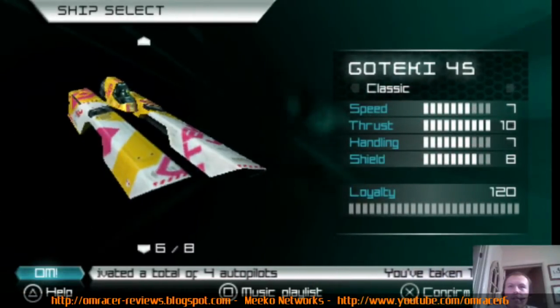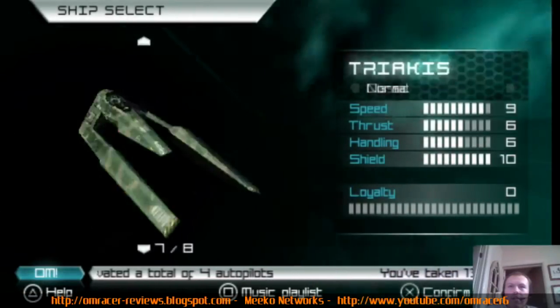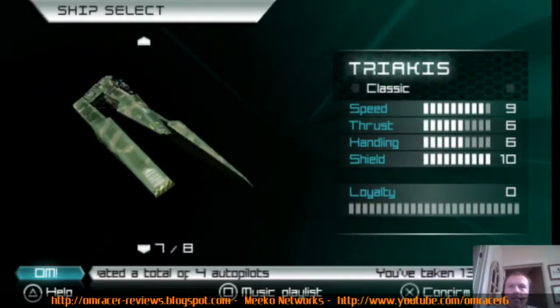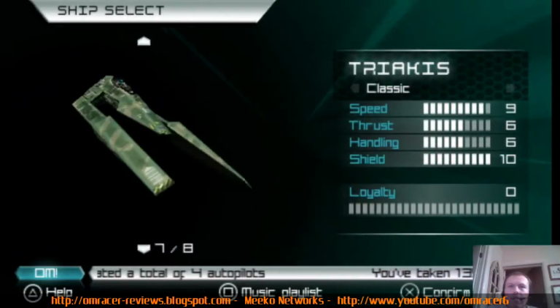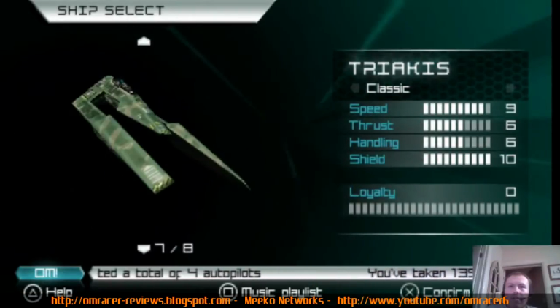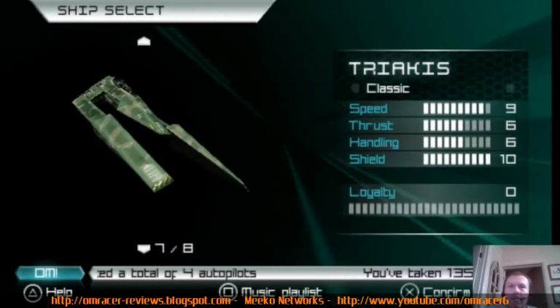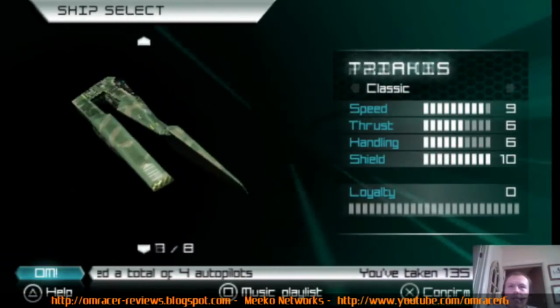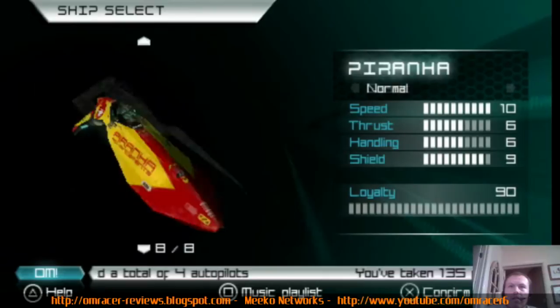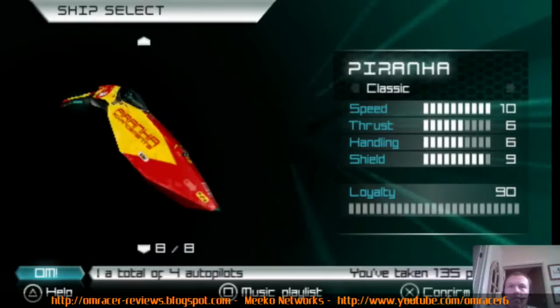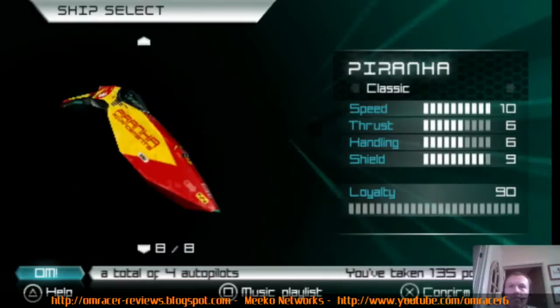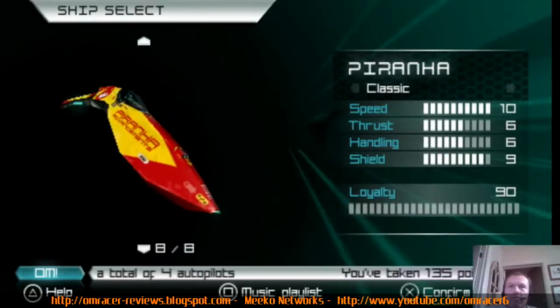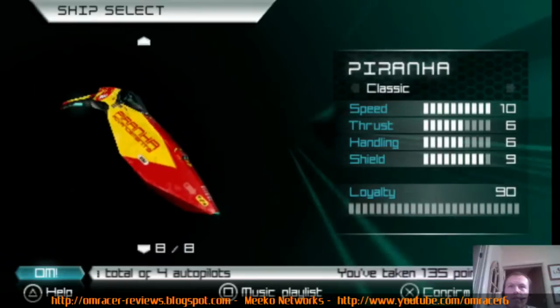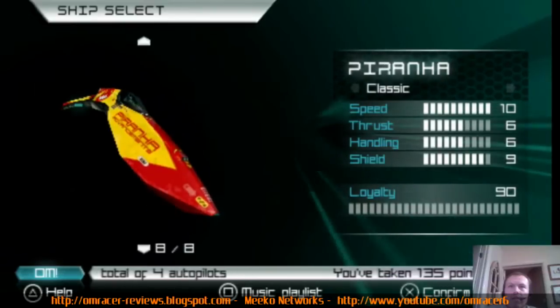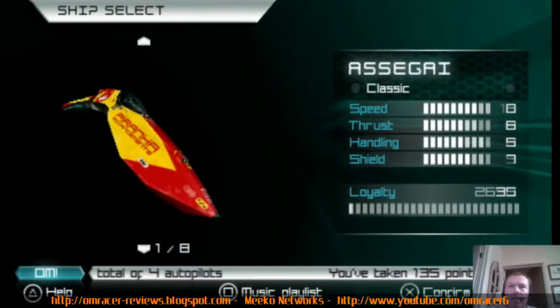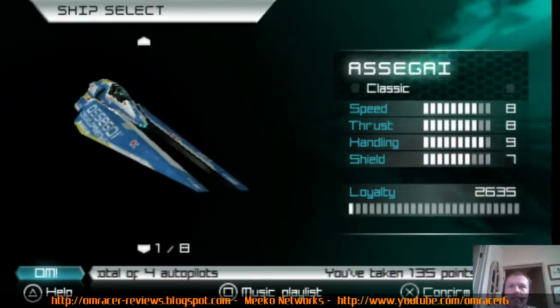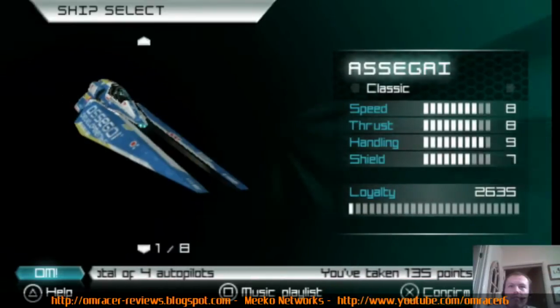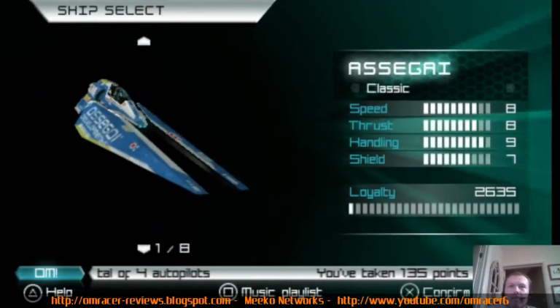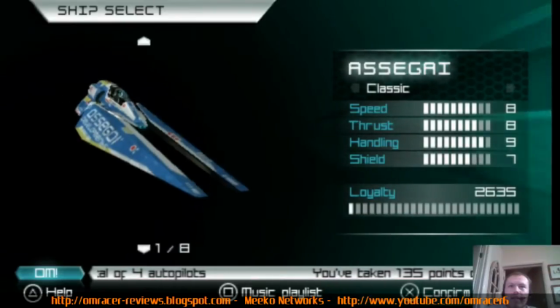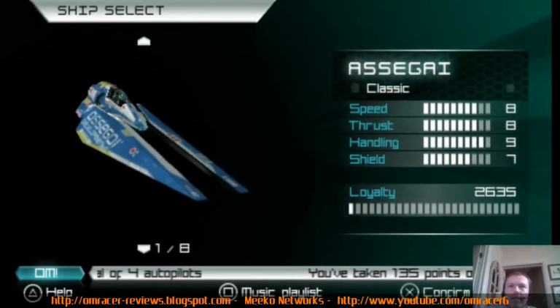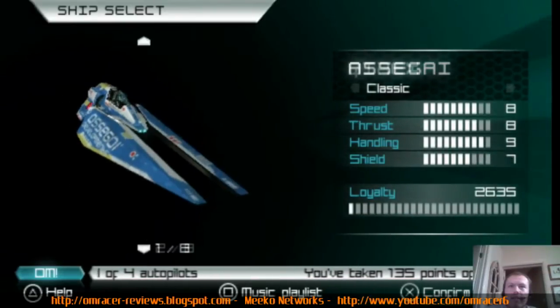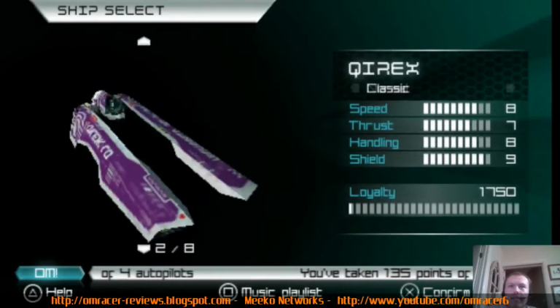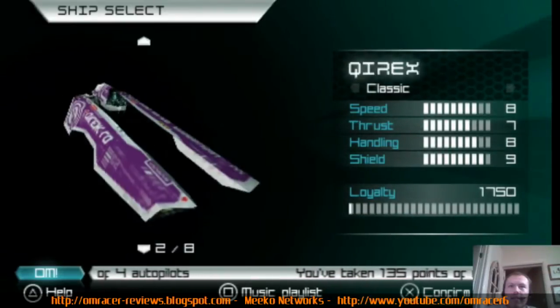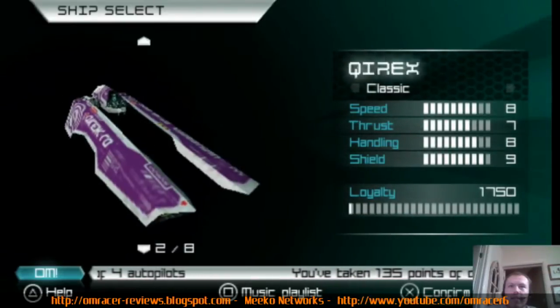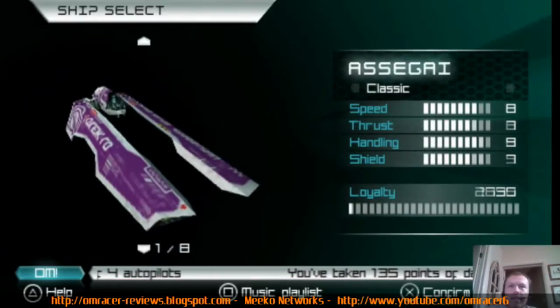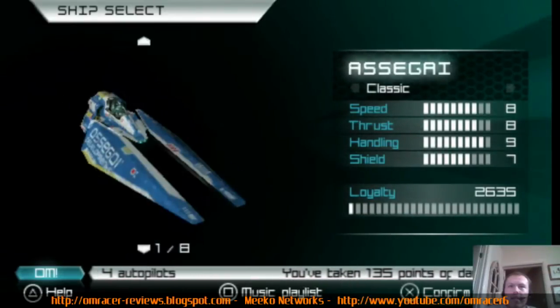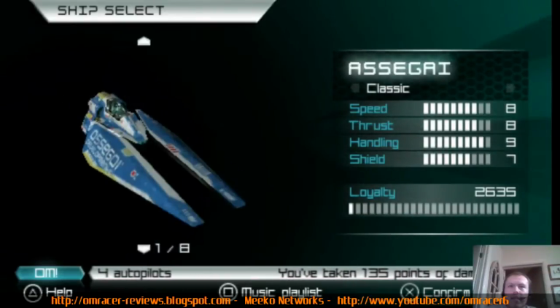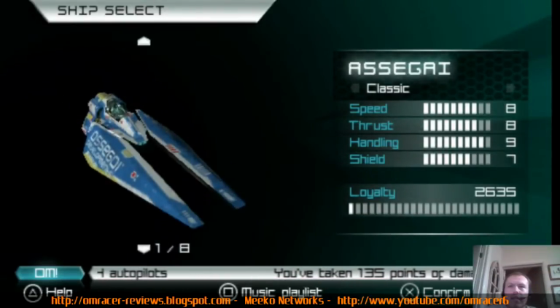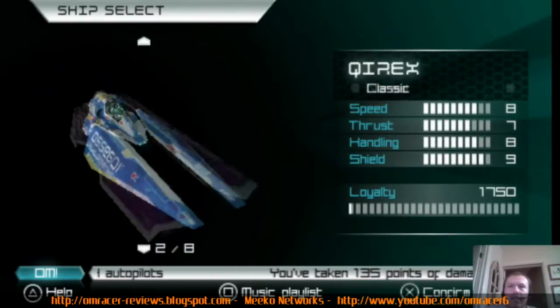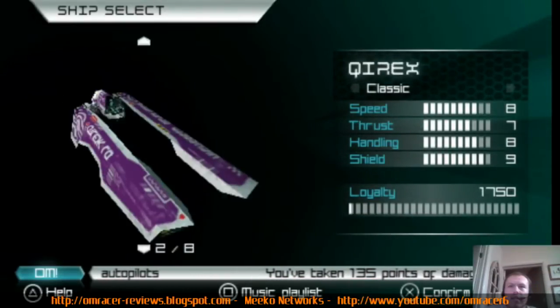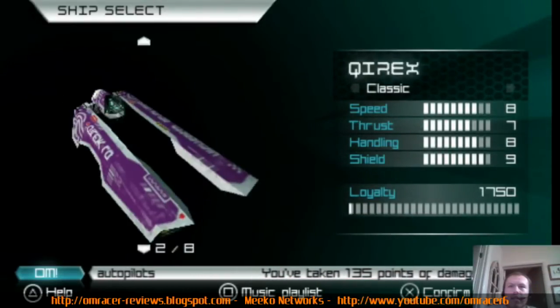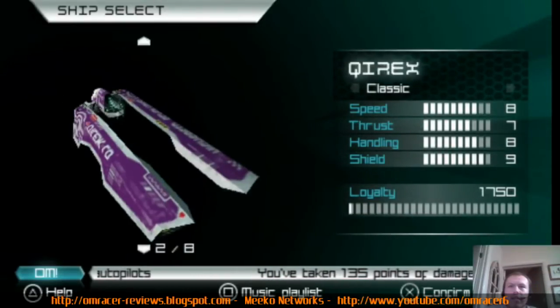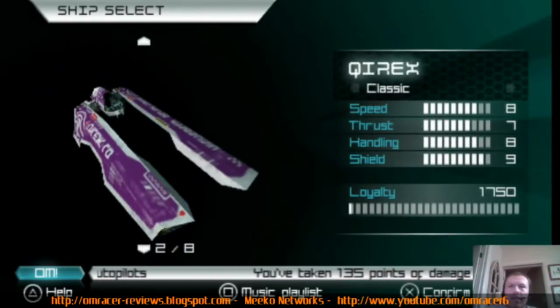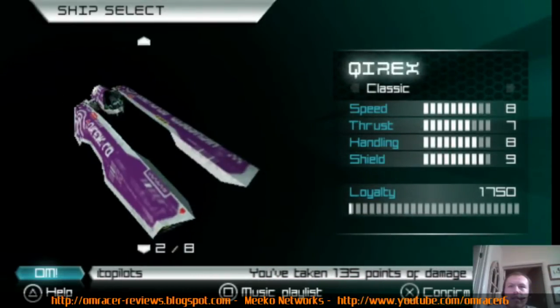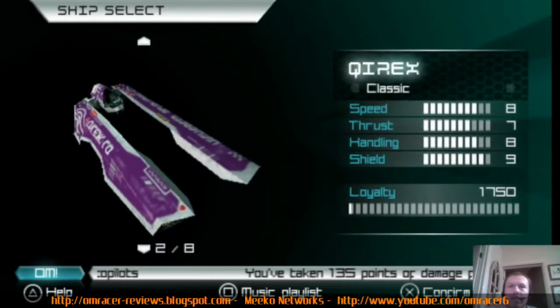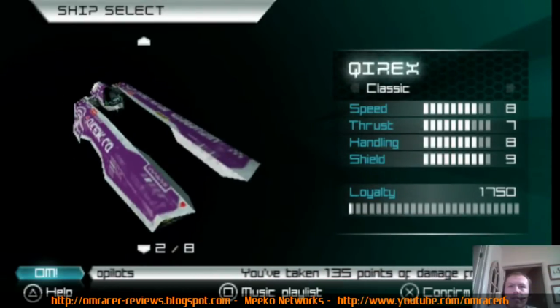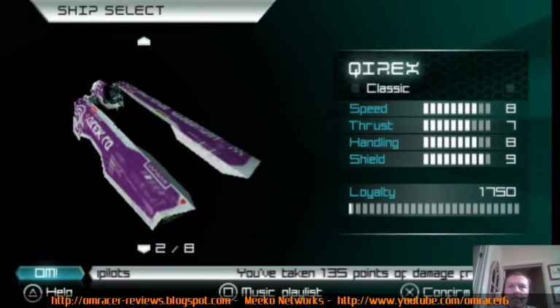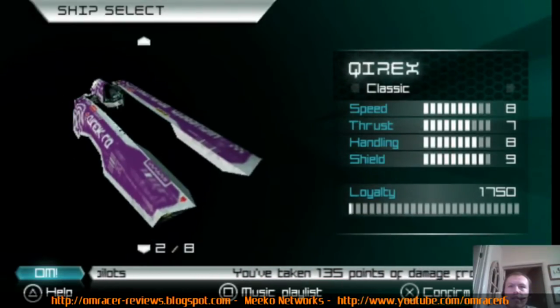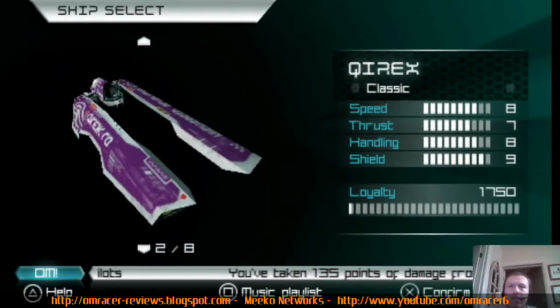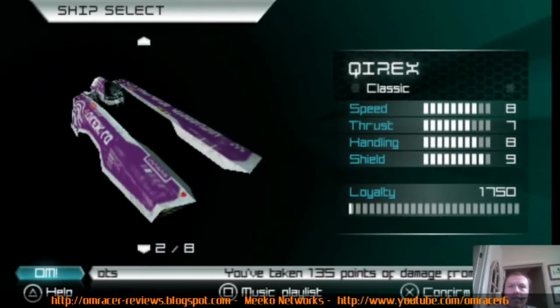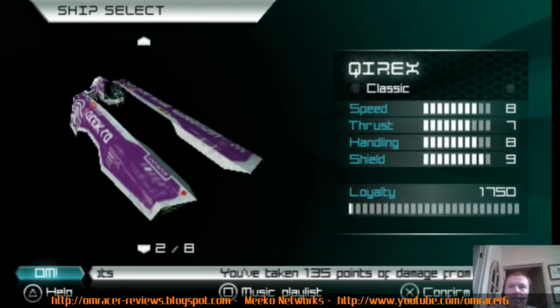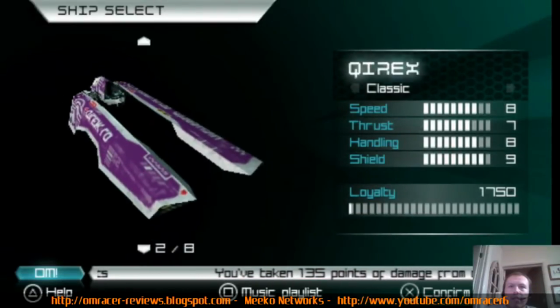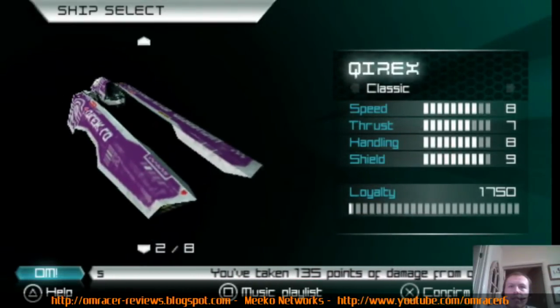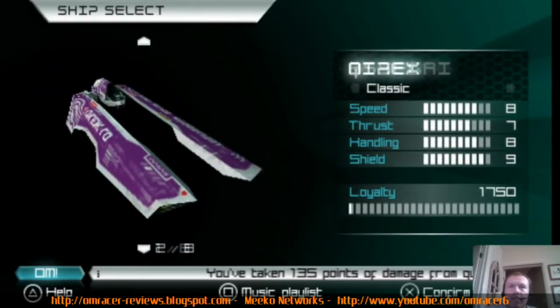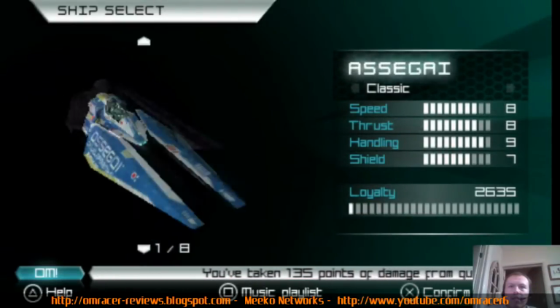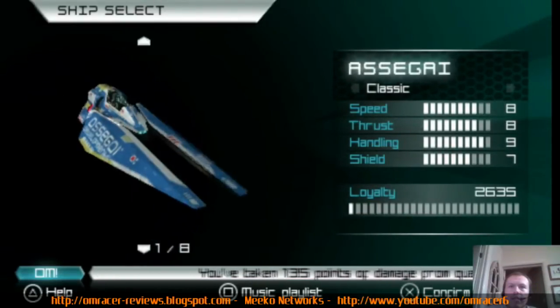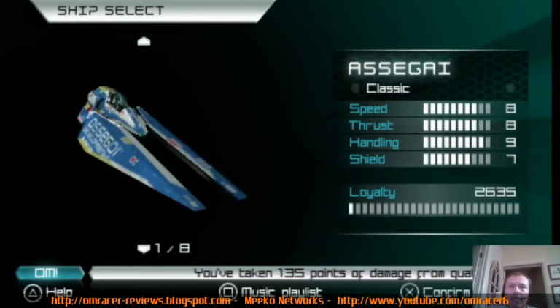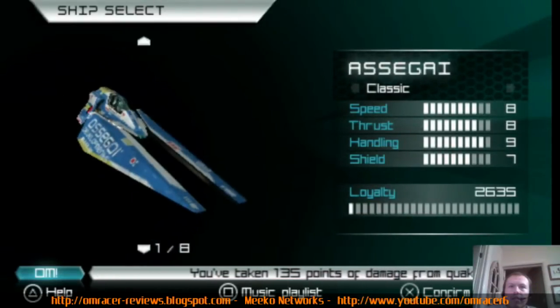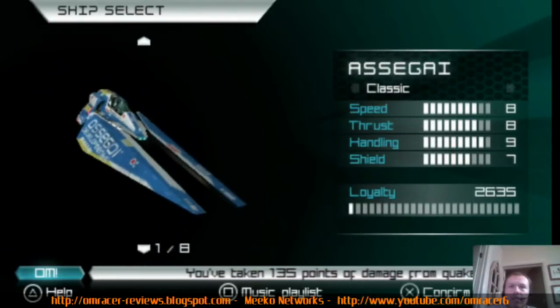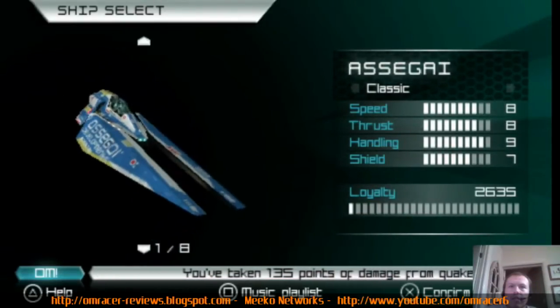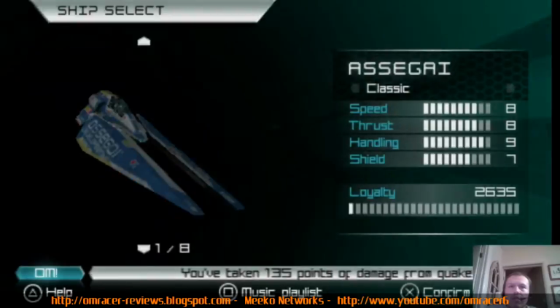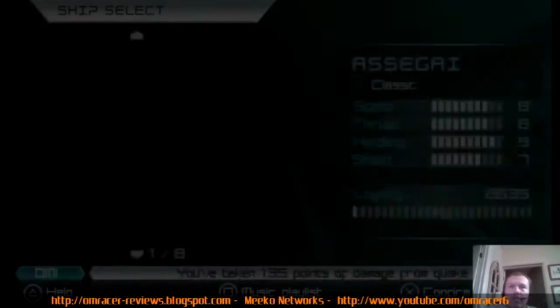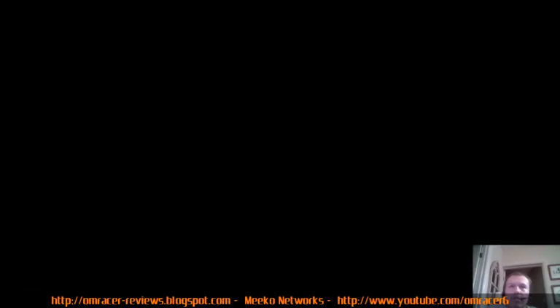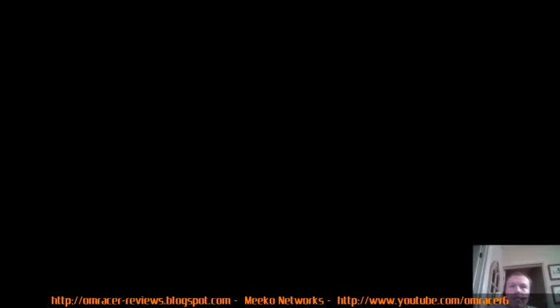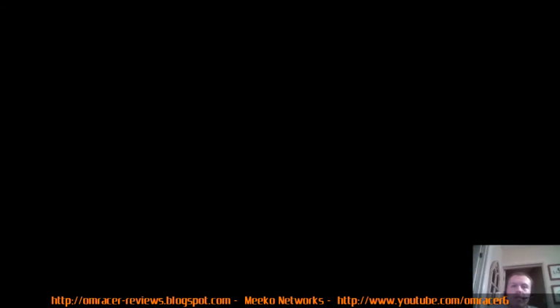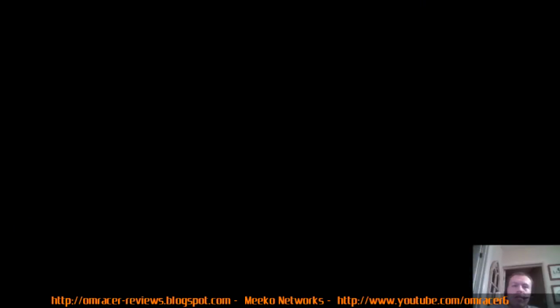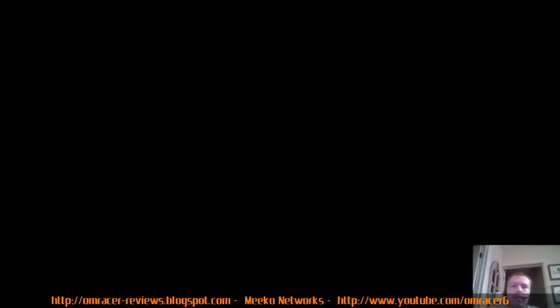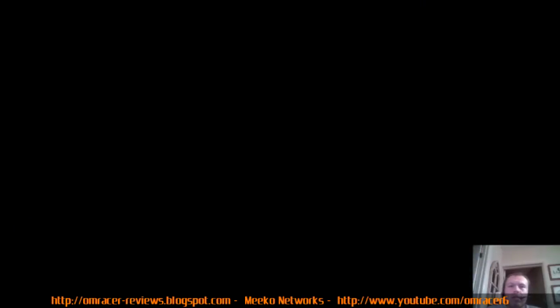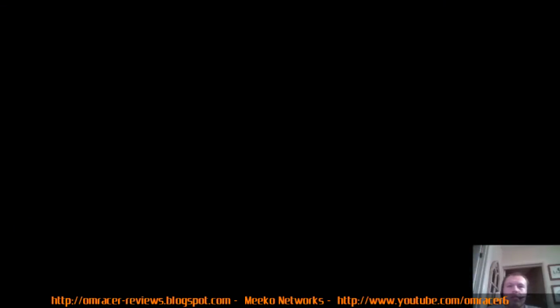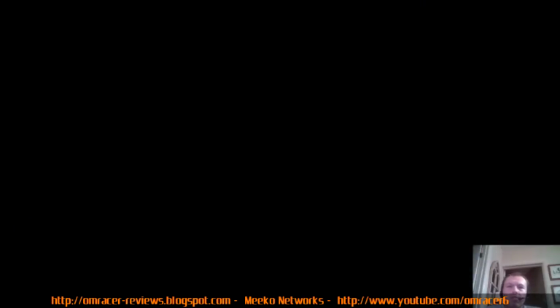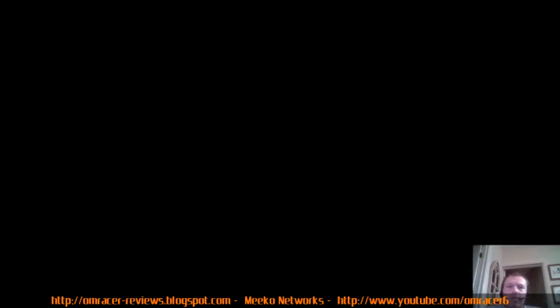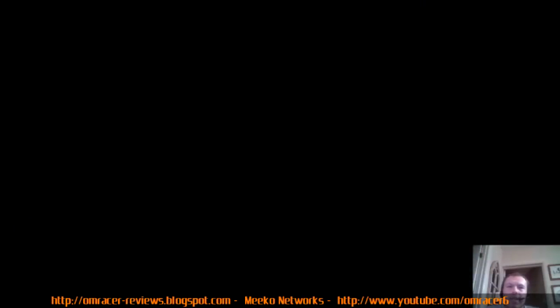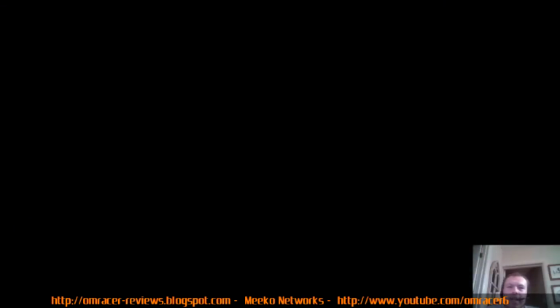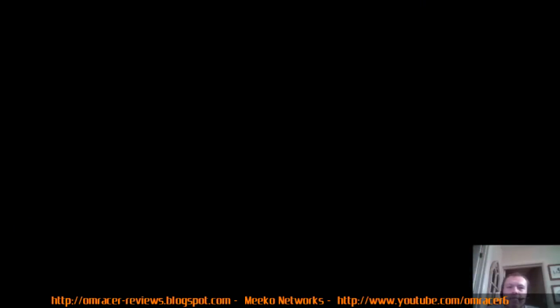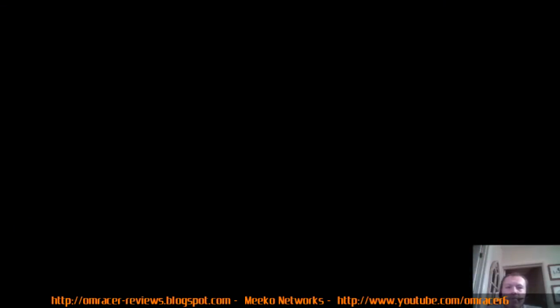It's just working really nicely. I'll just play that for a bit.